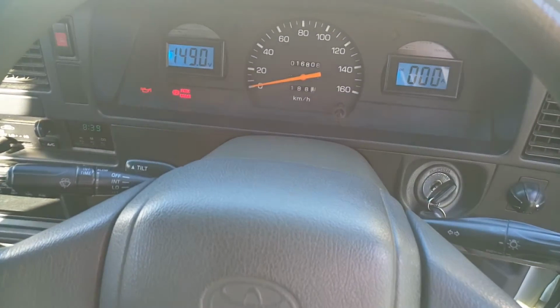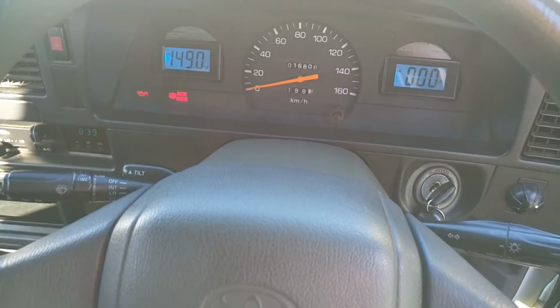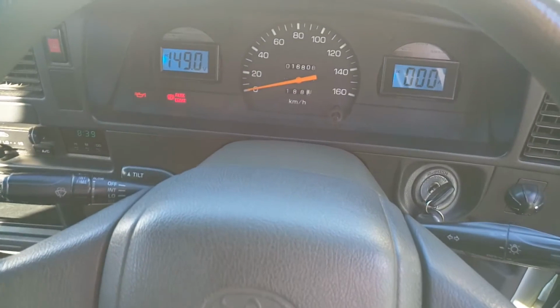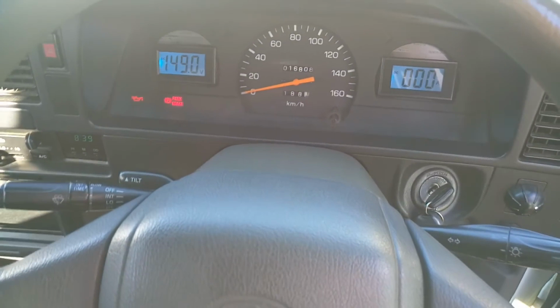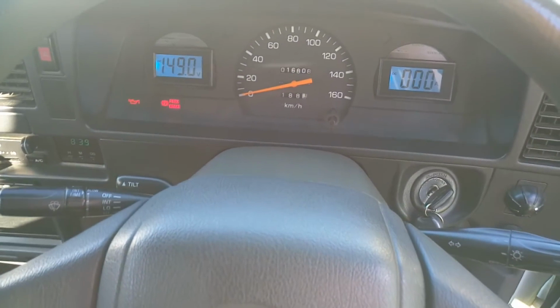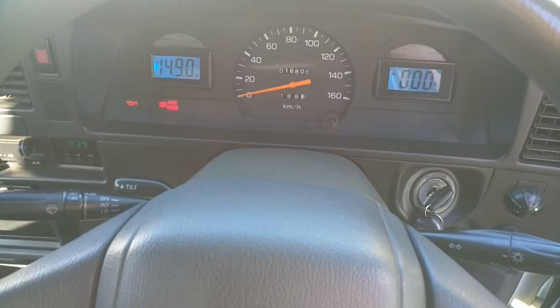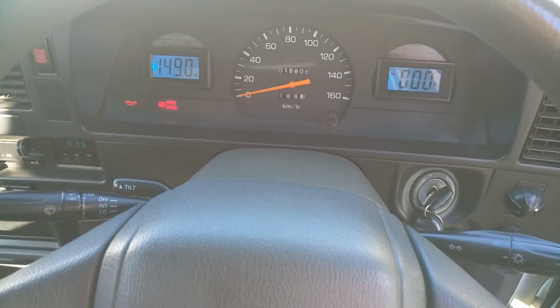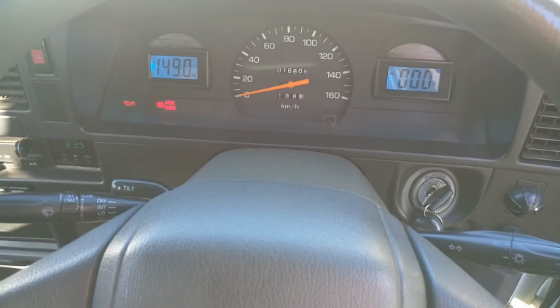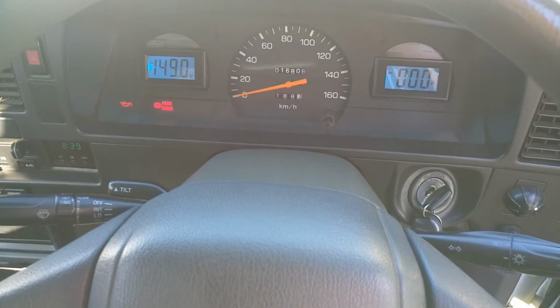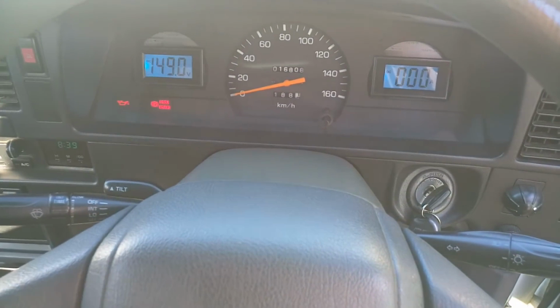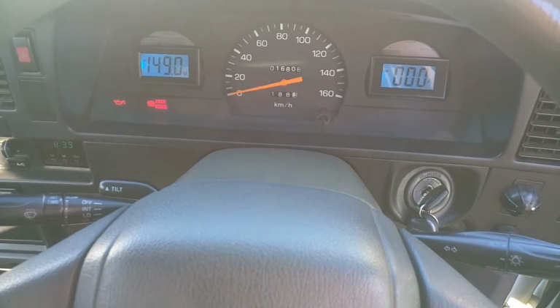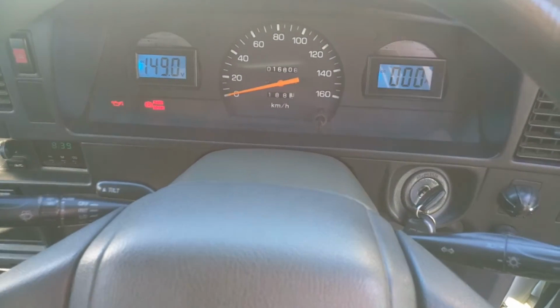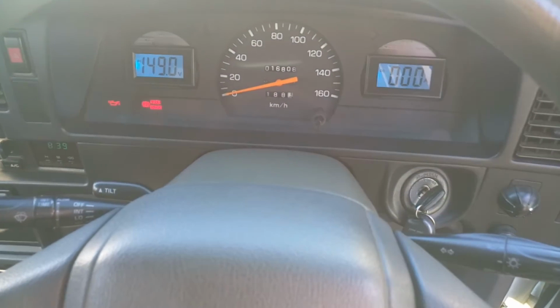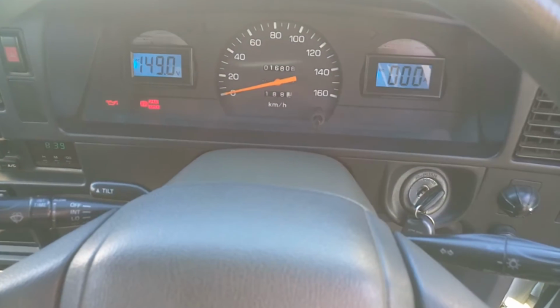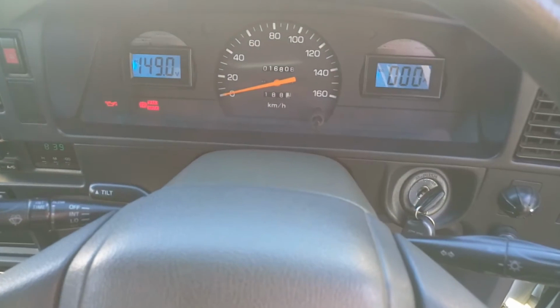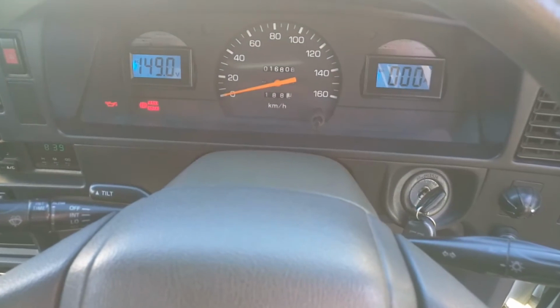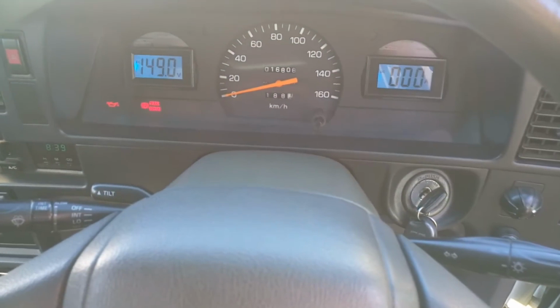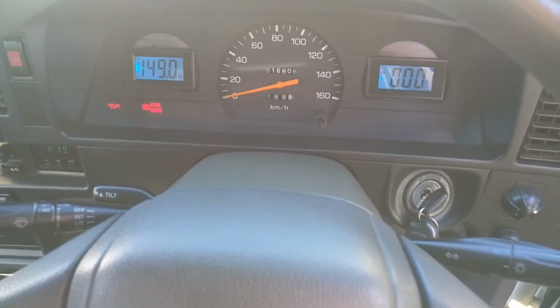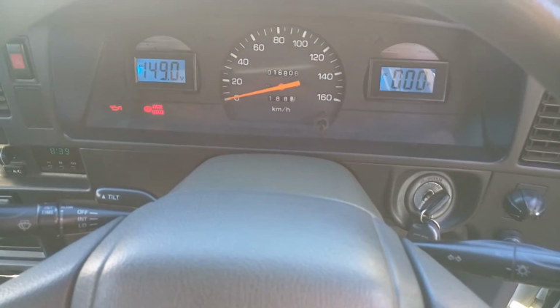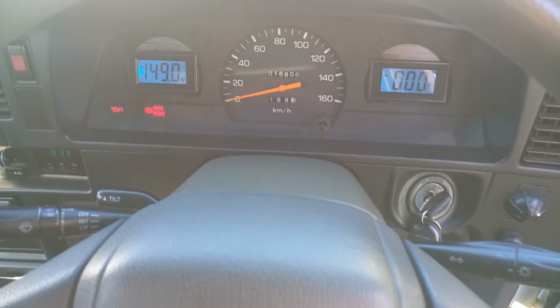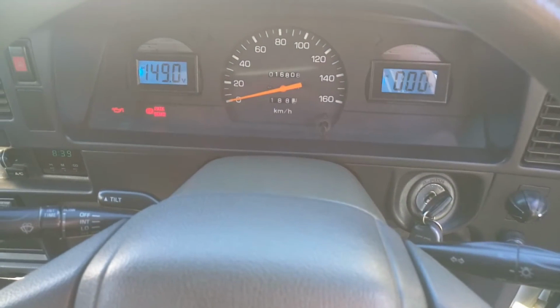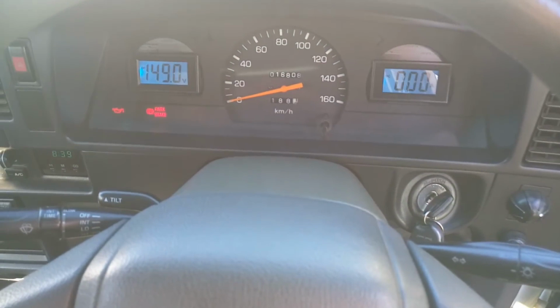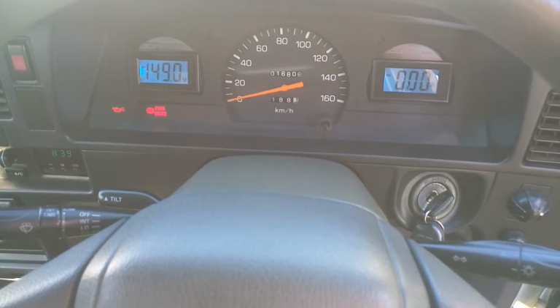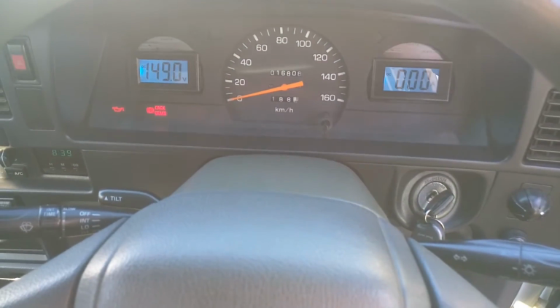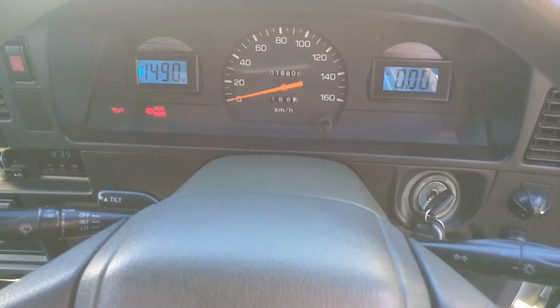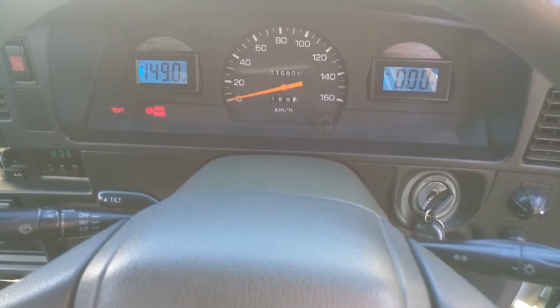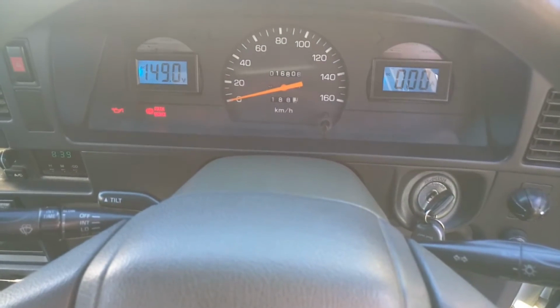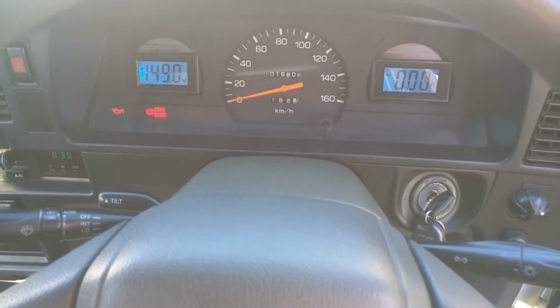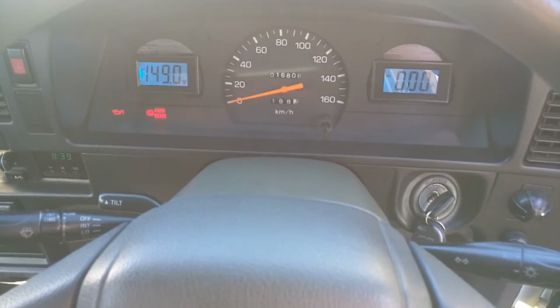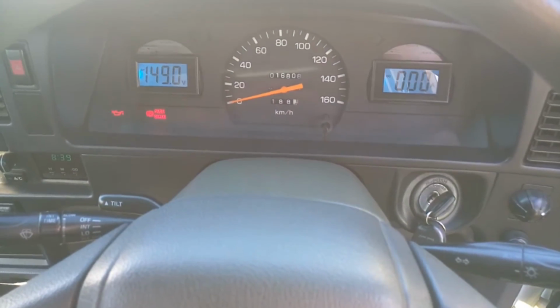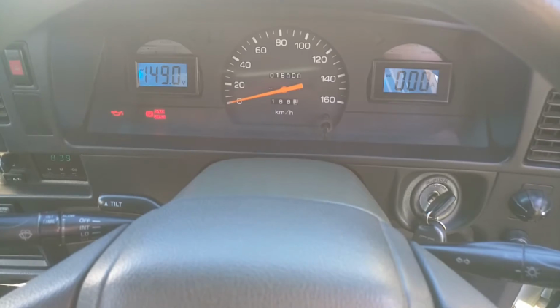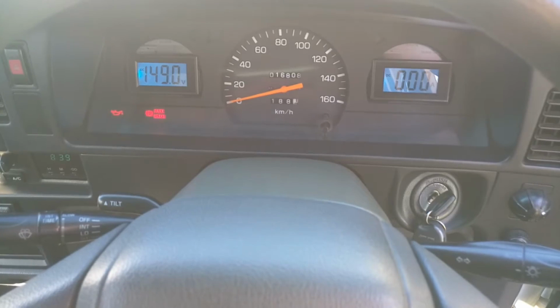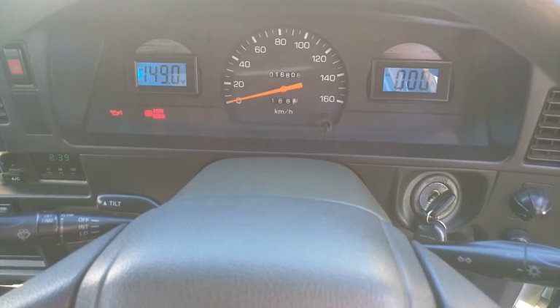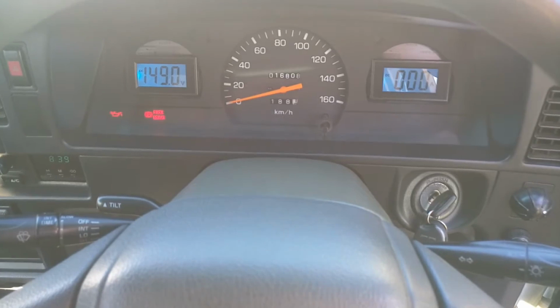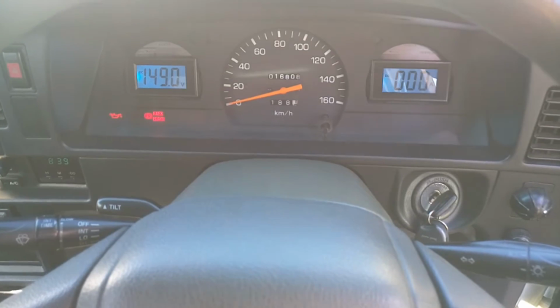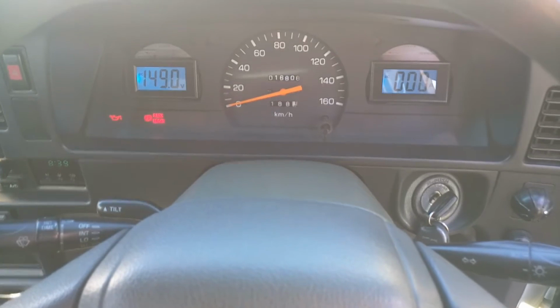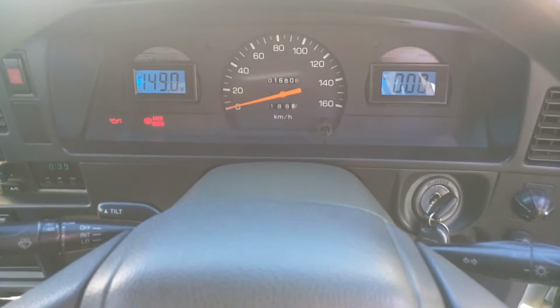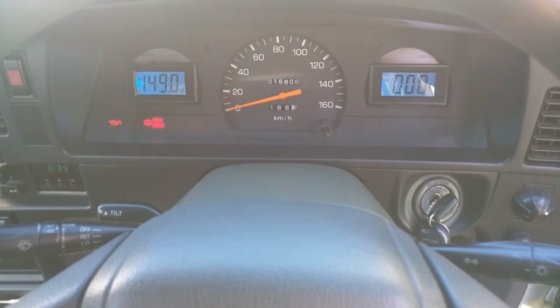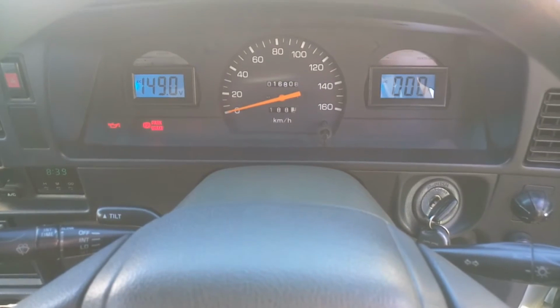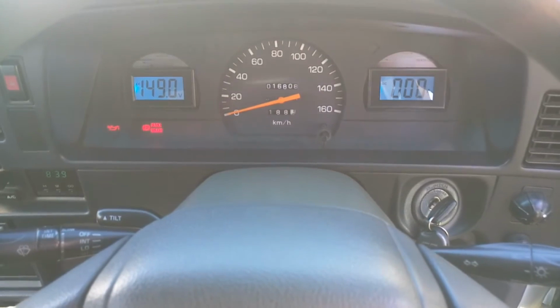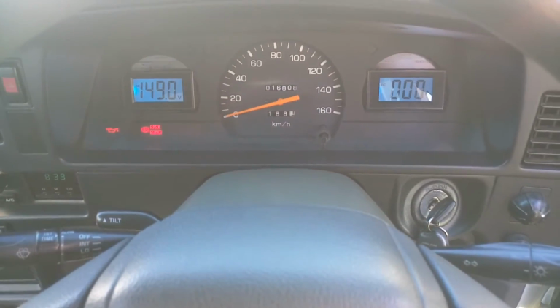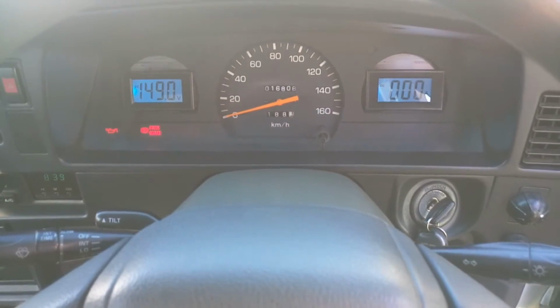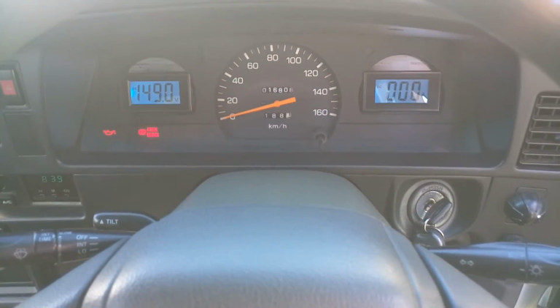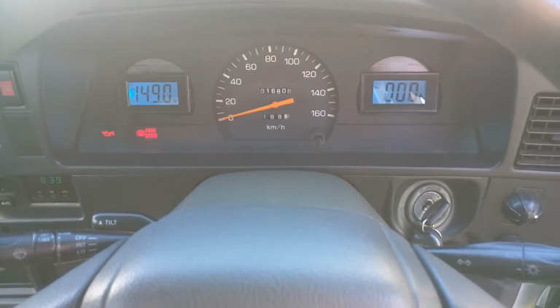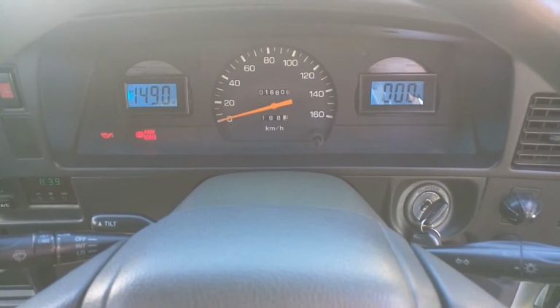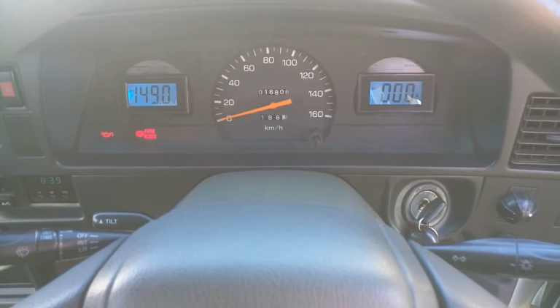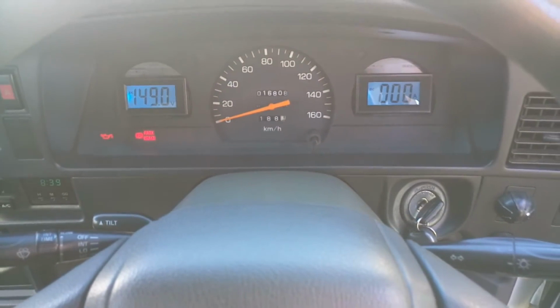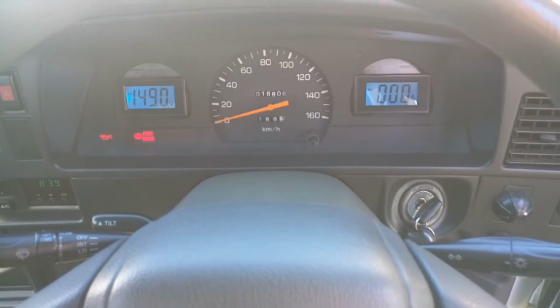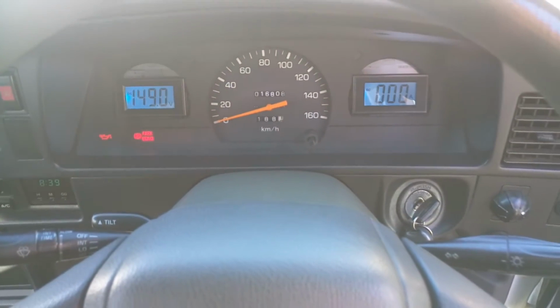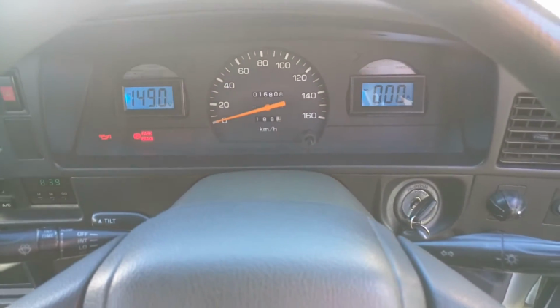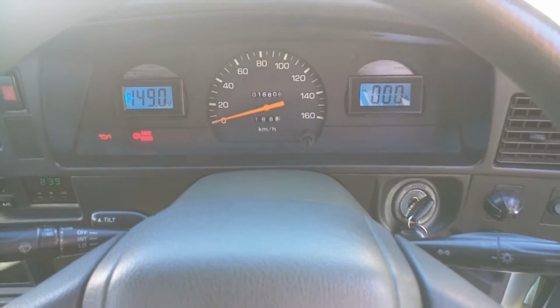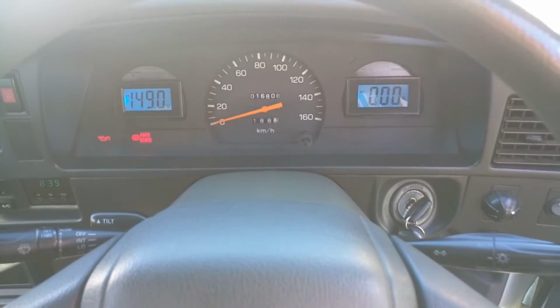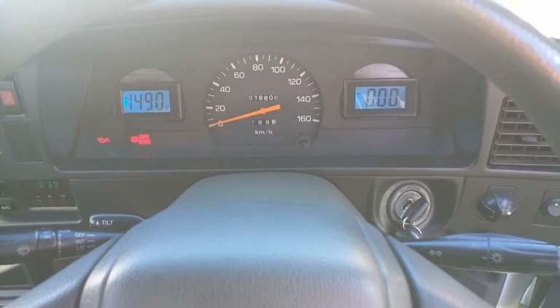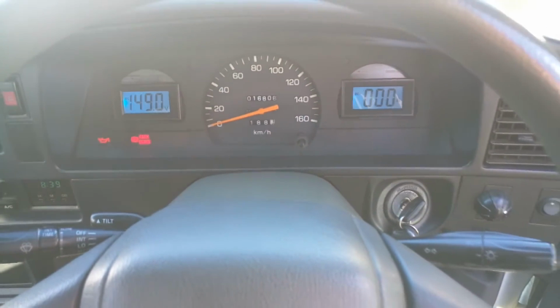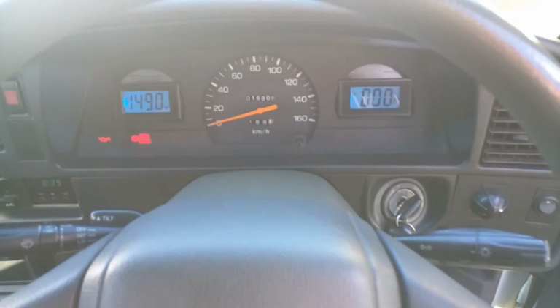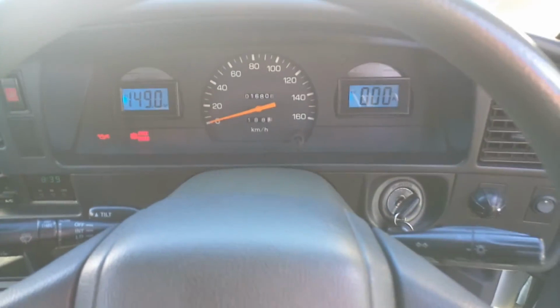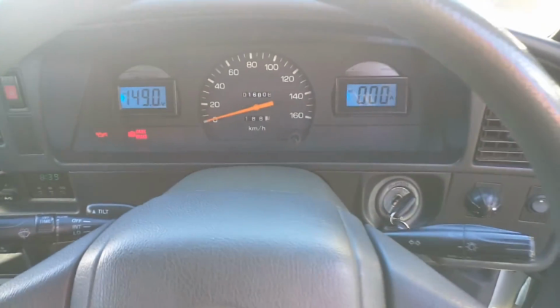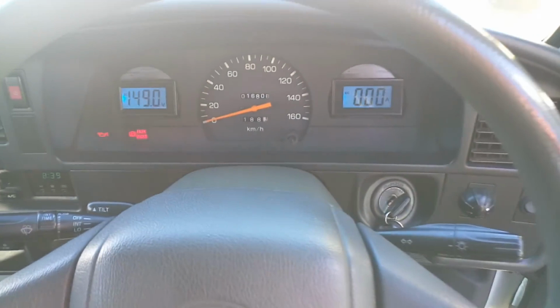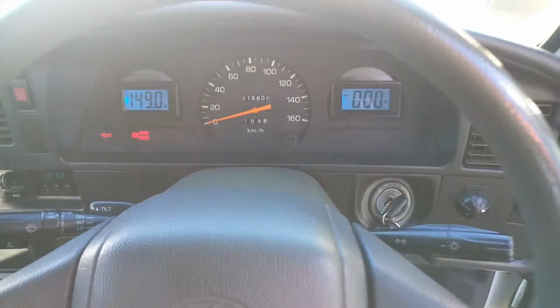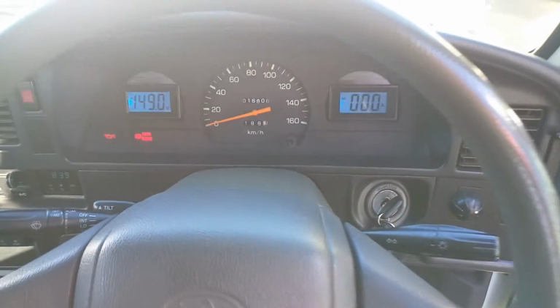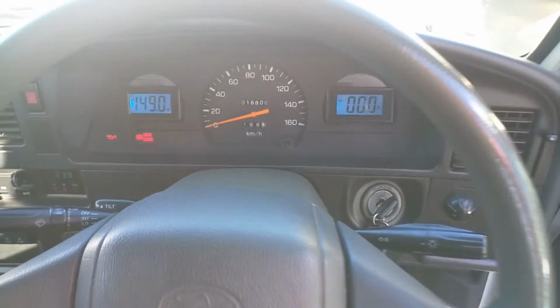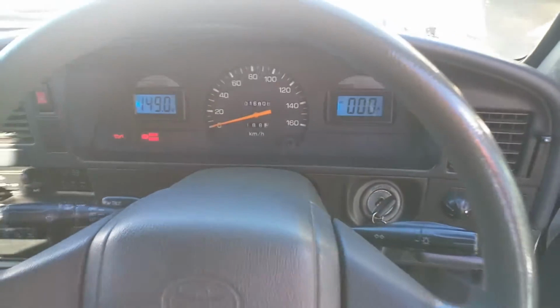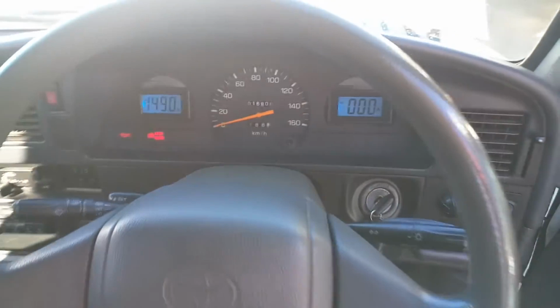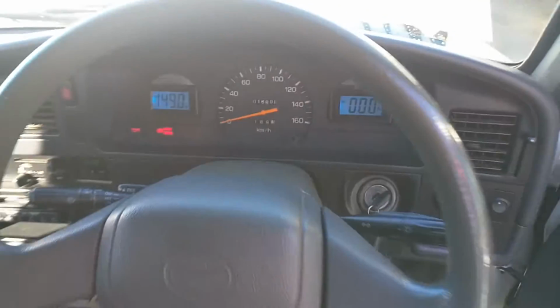The charge port is just on the side. The gauges inside this one are pretty old-school — just volts and amps. The volts are on the right where the fuel gauge used to be, and amps on the left. It's not too bad.